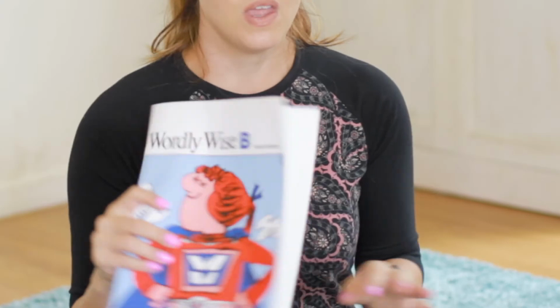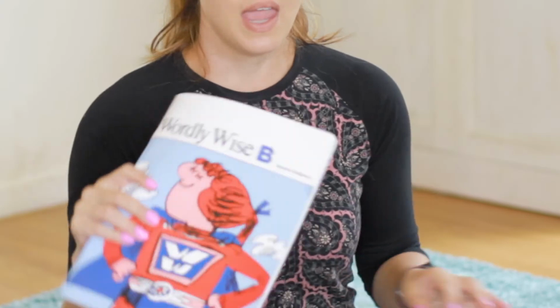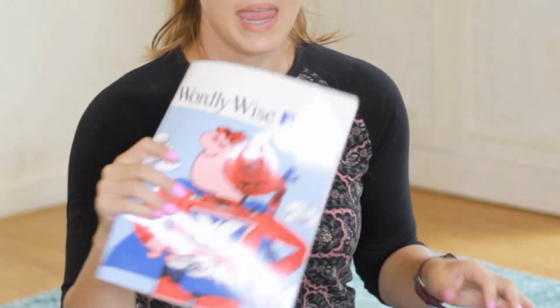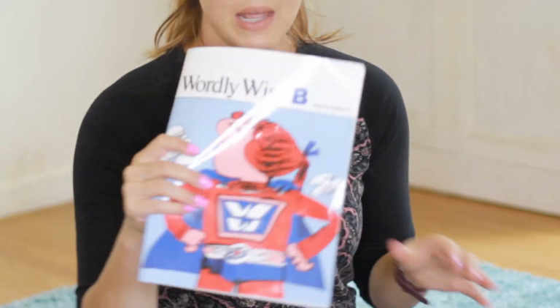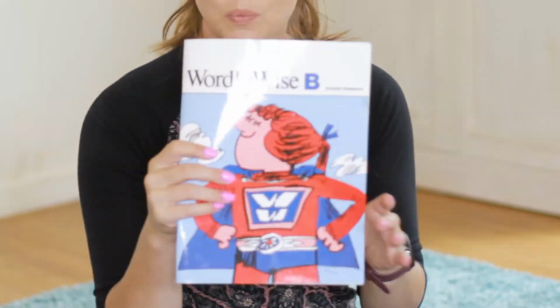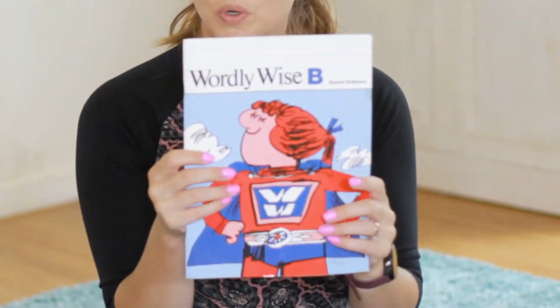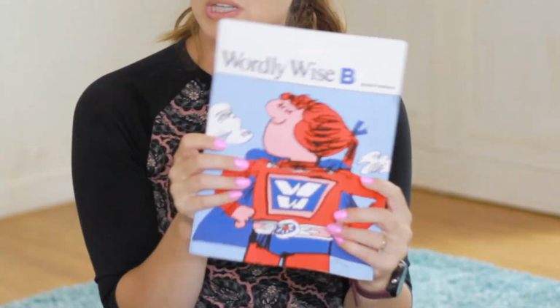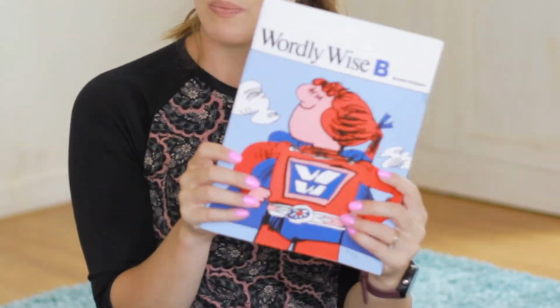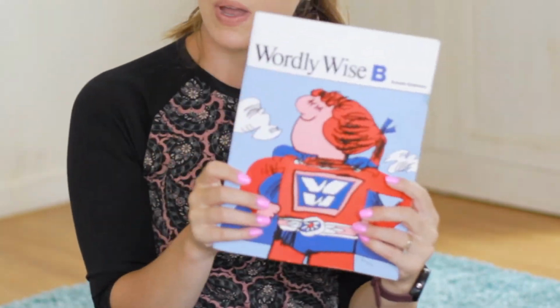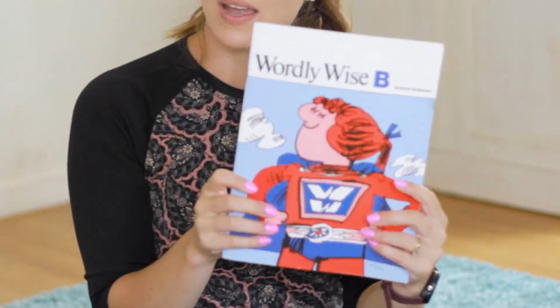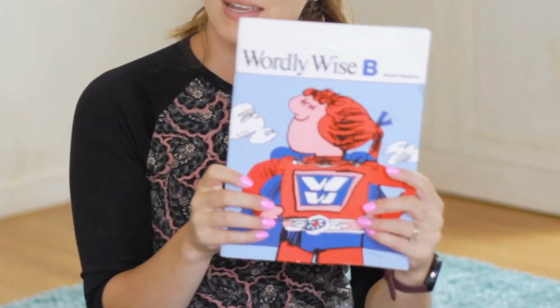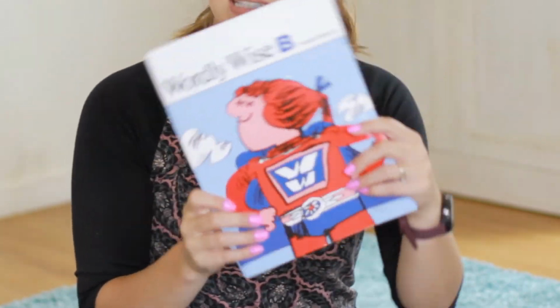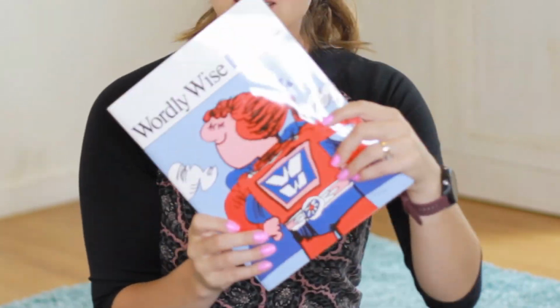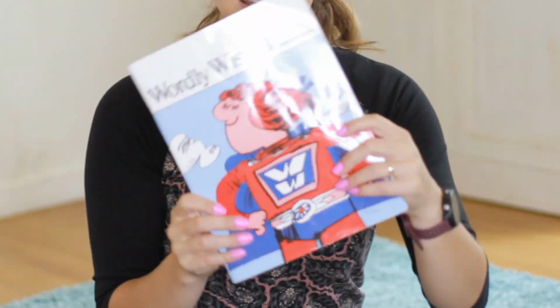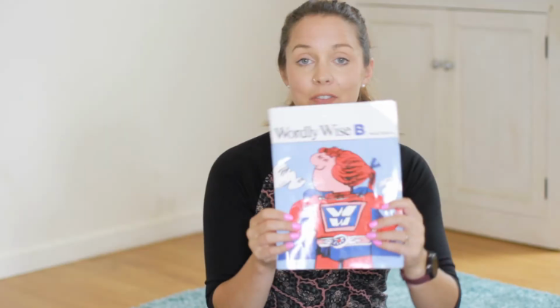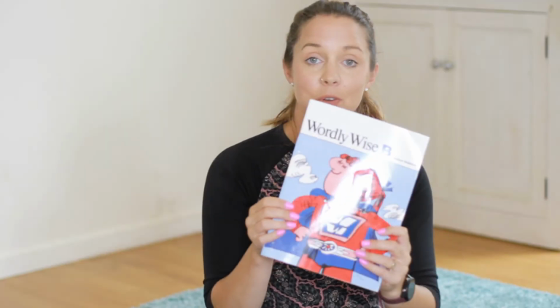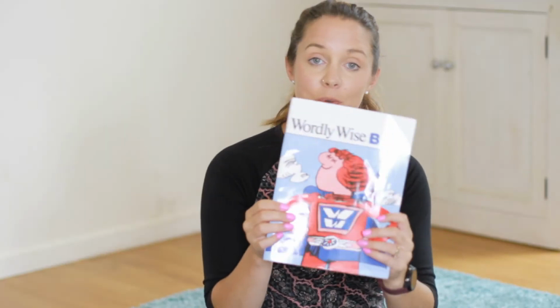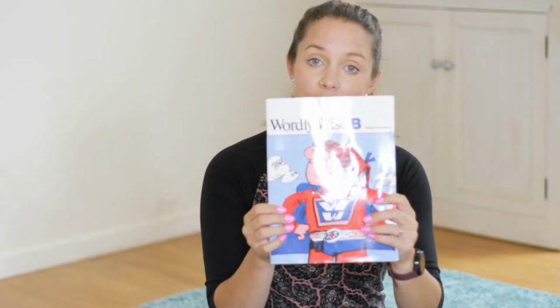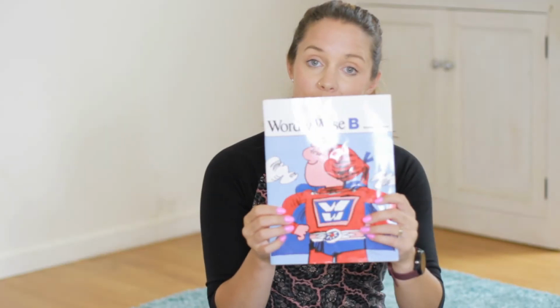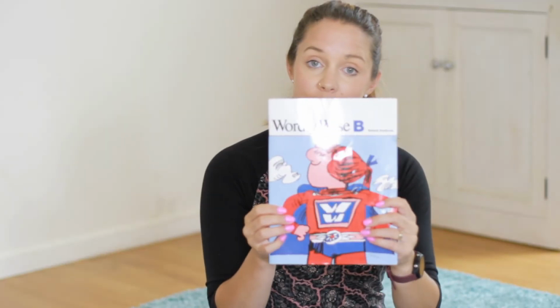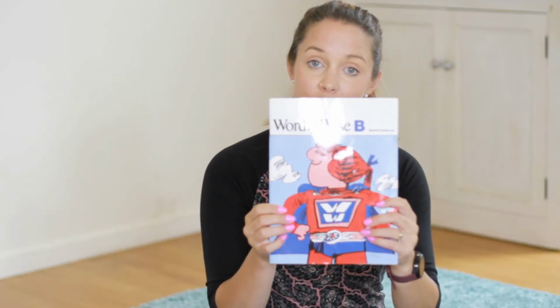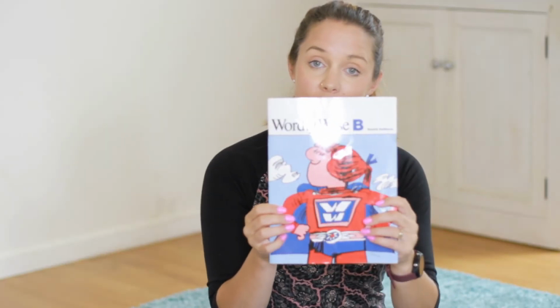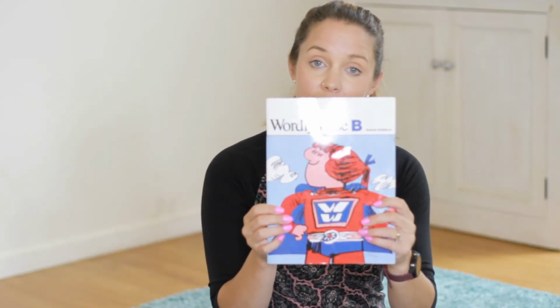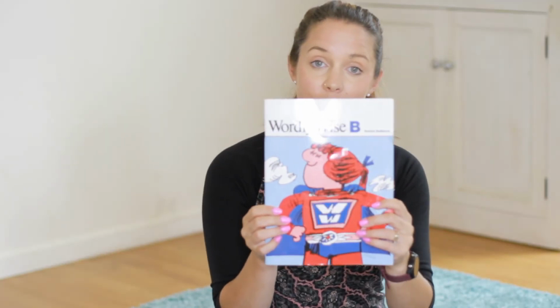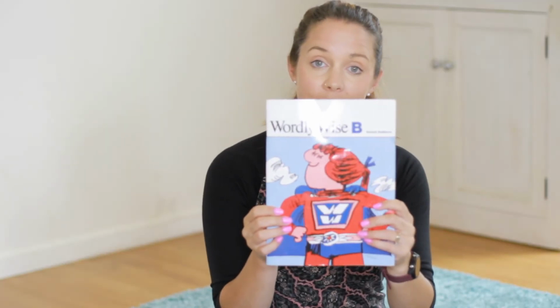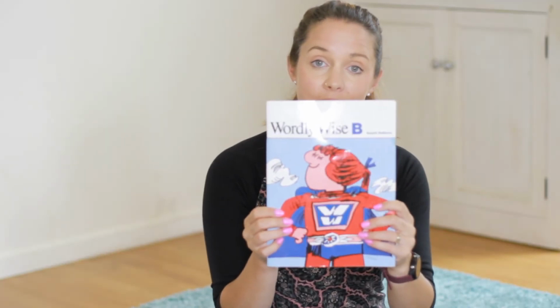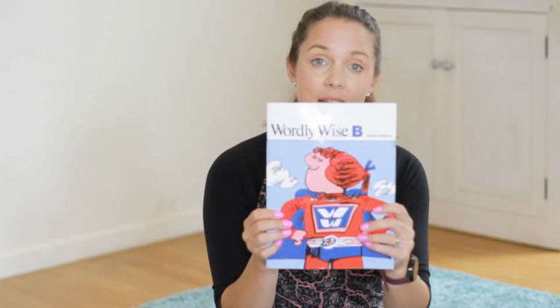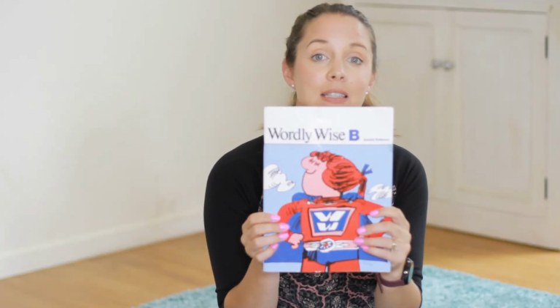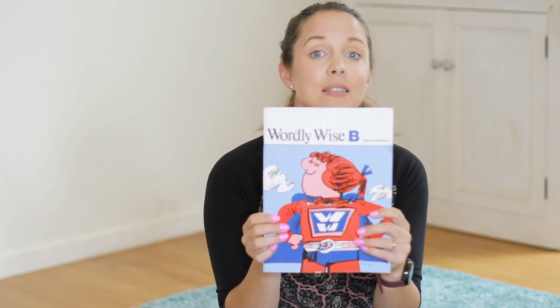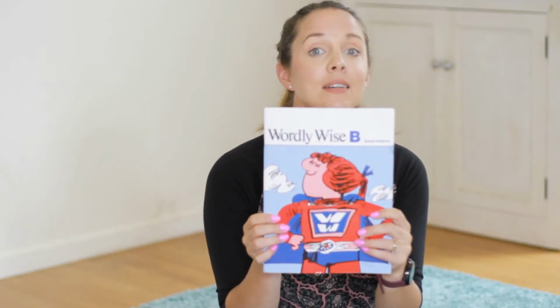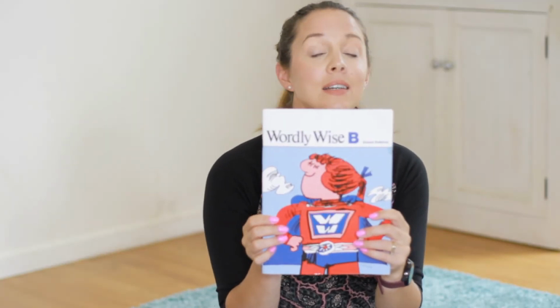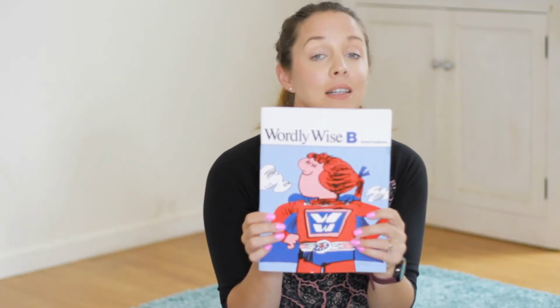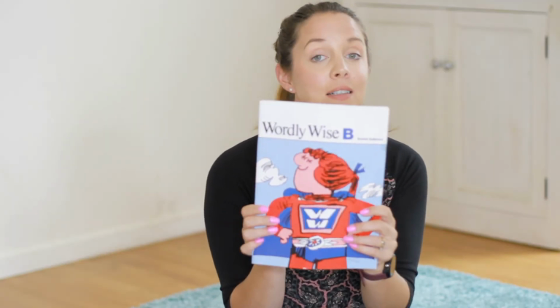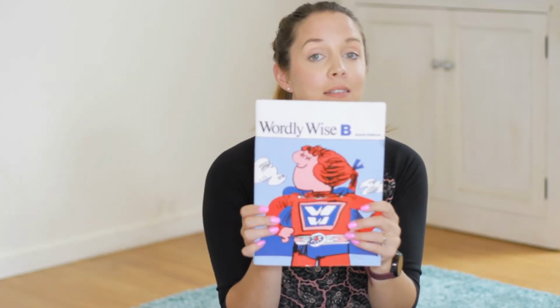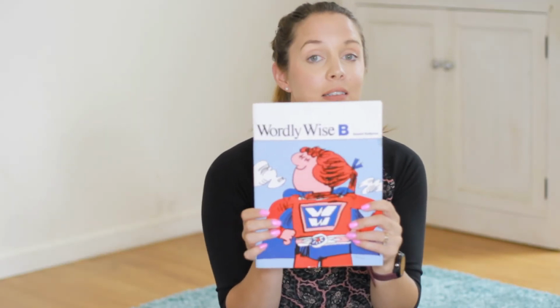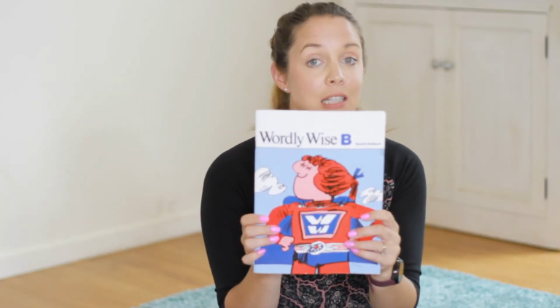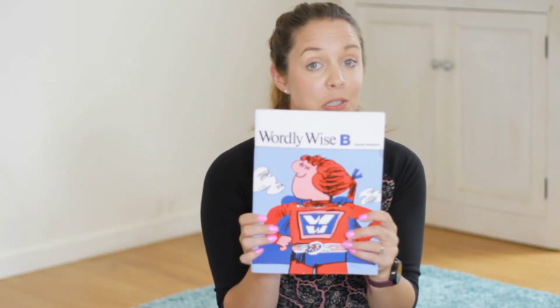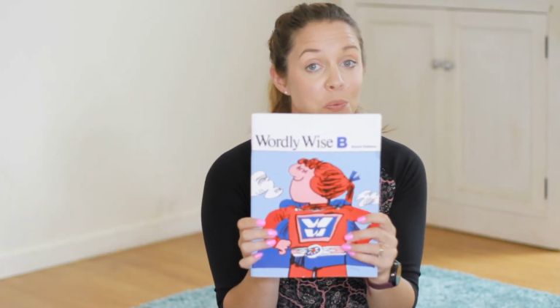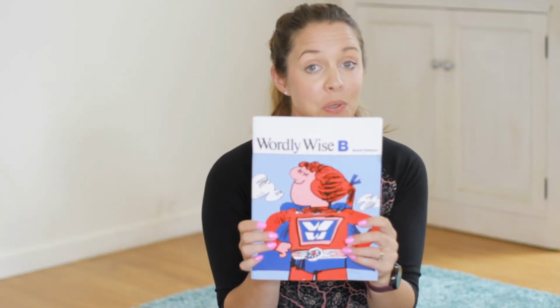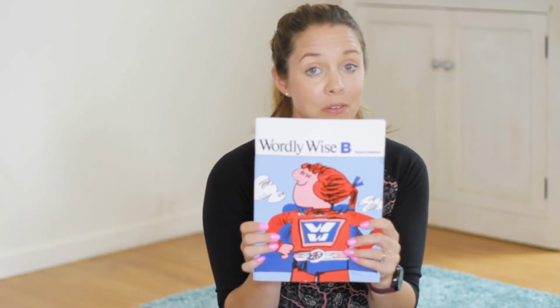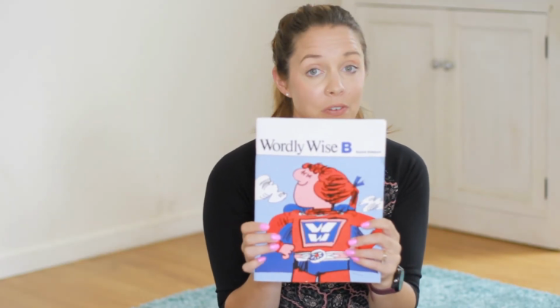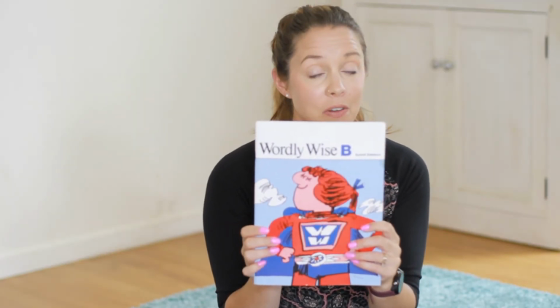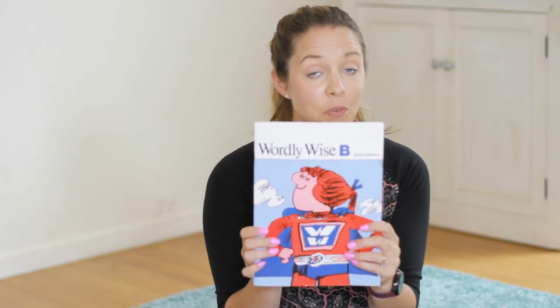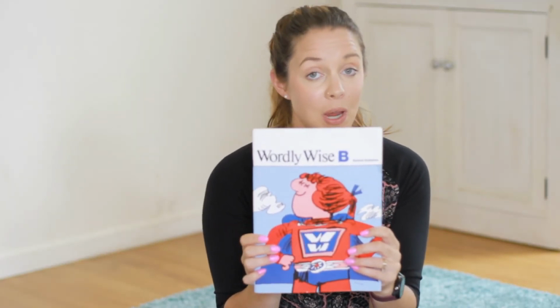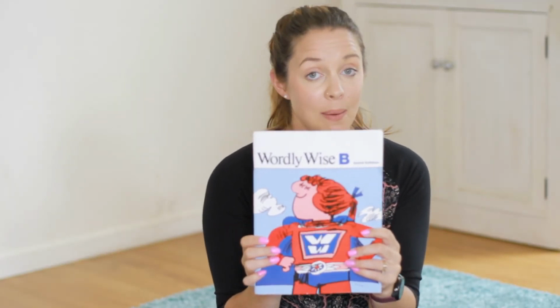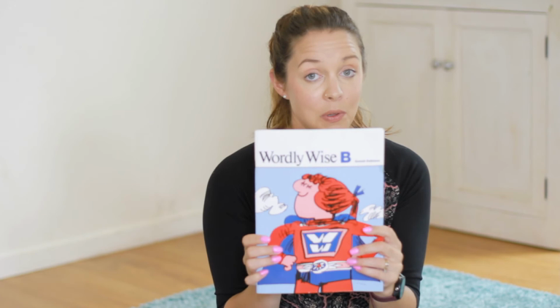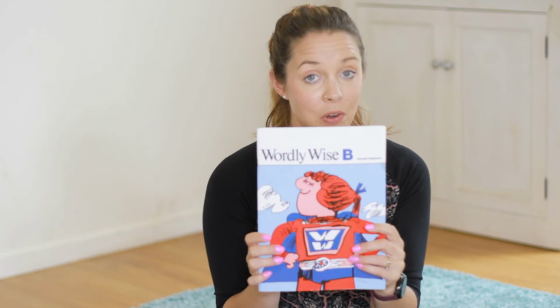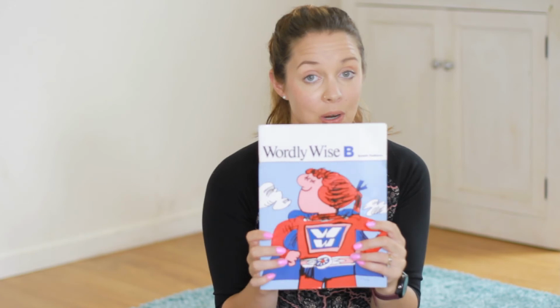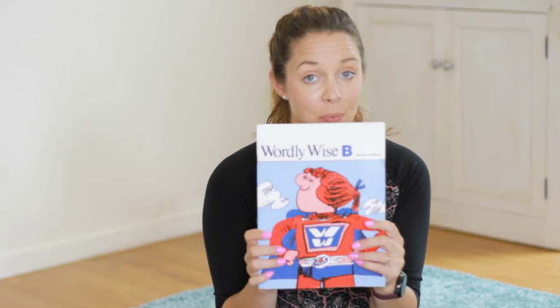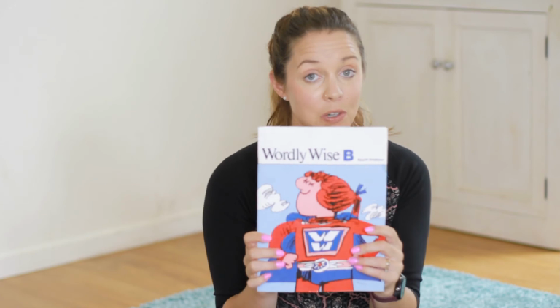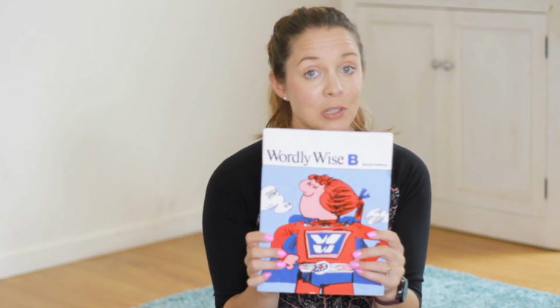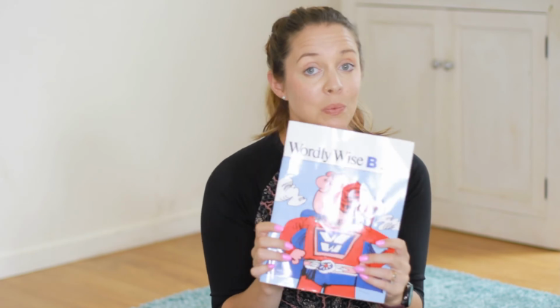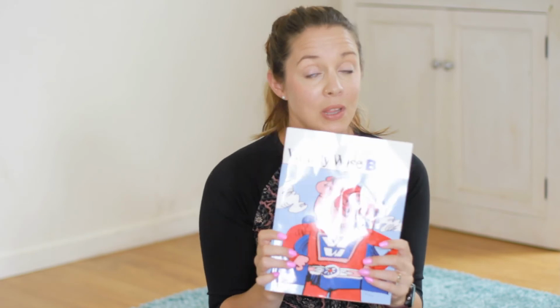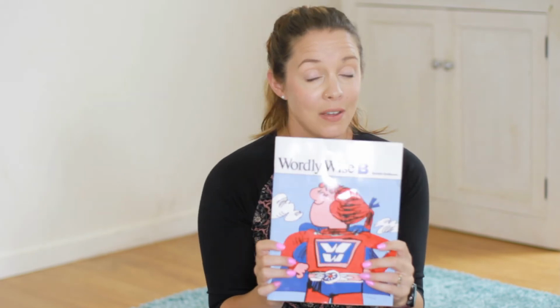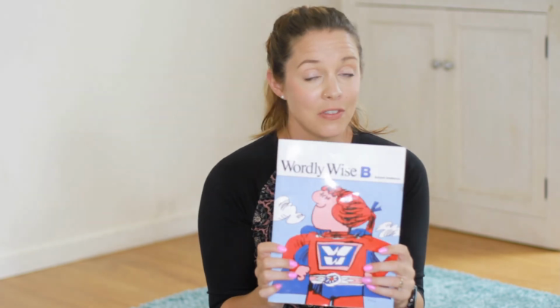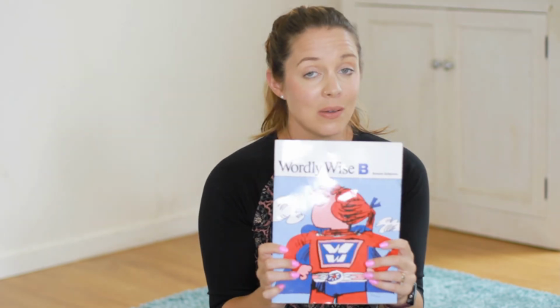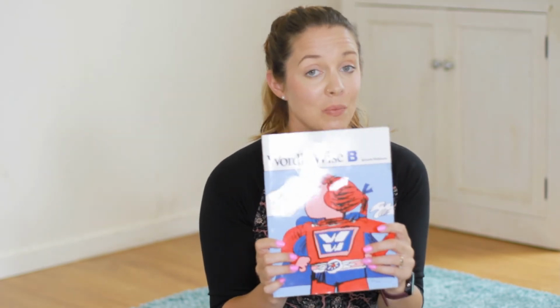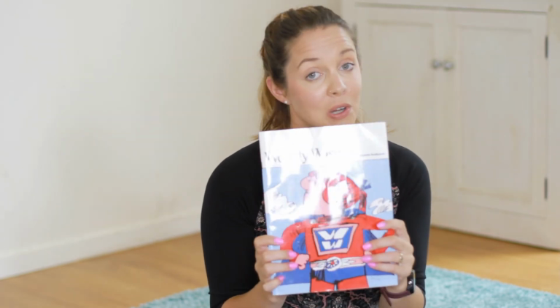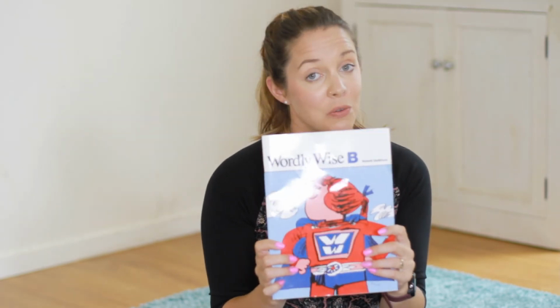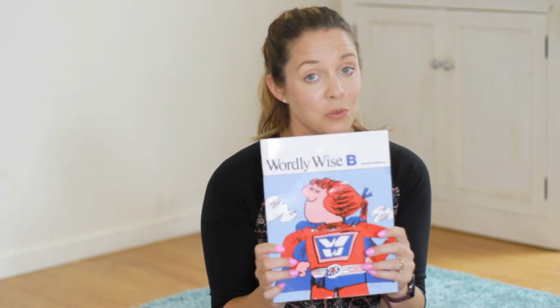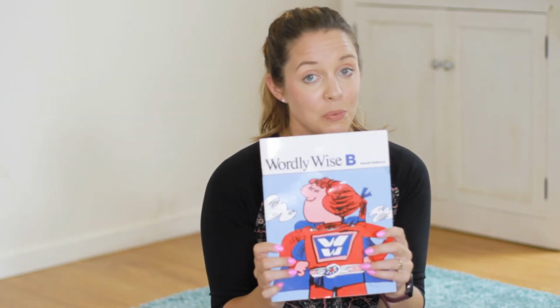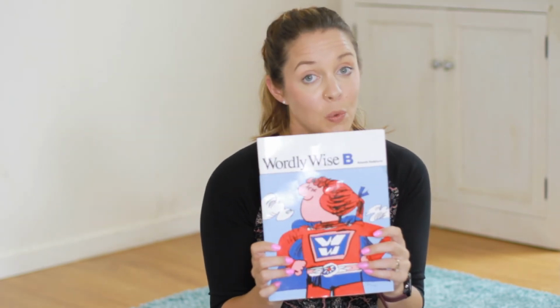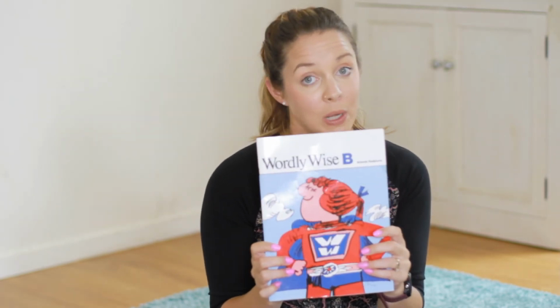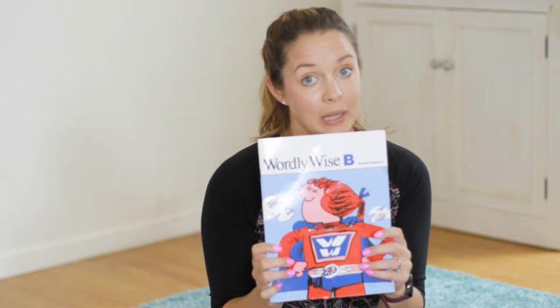And Wordly Wise — if you don't have Wordly Wise, these are really fun vocabulary books. We love them and we go through them quickly.